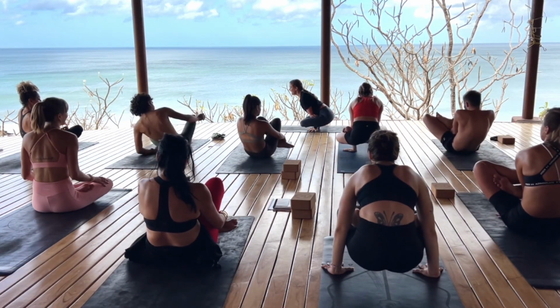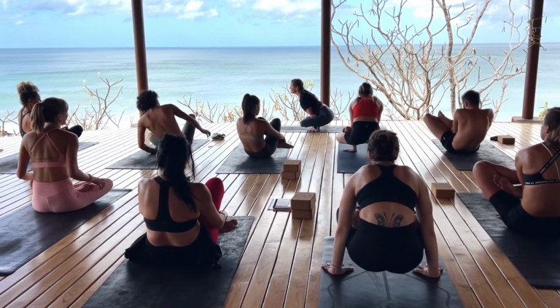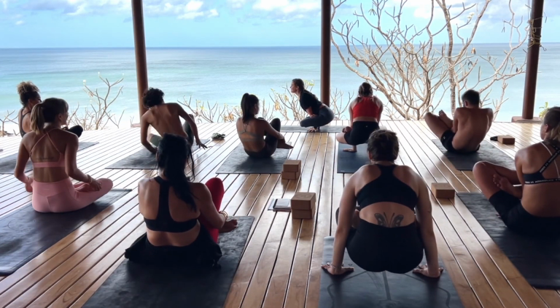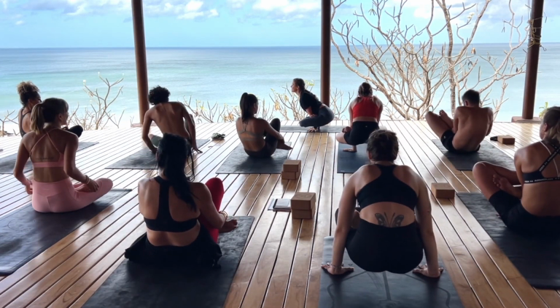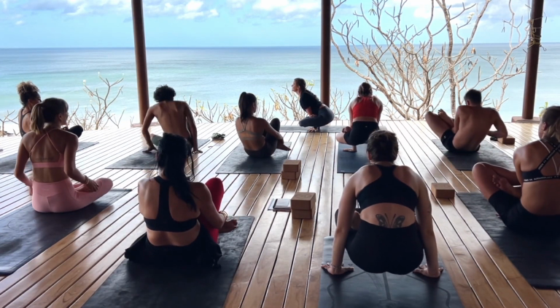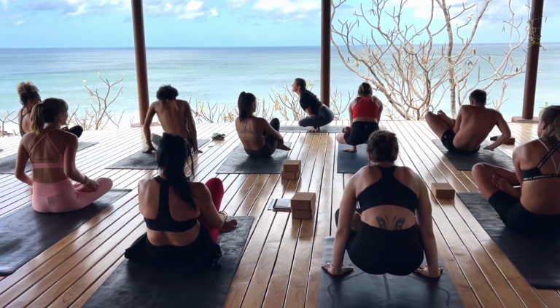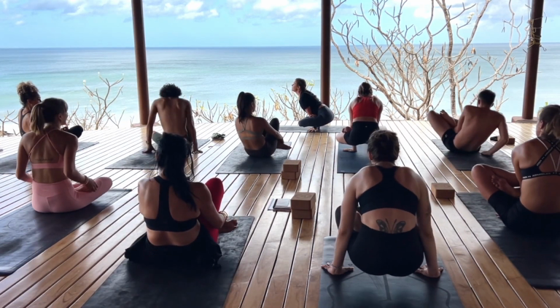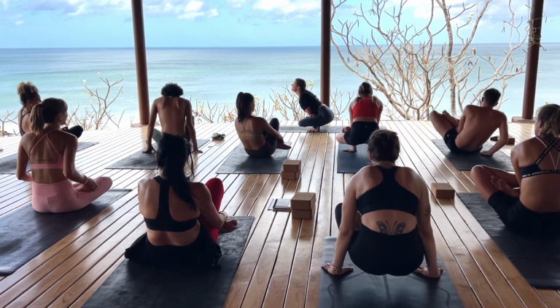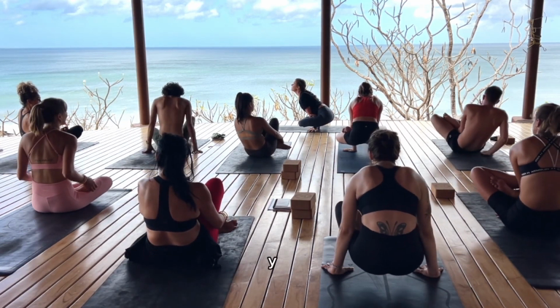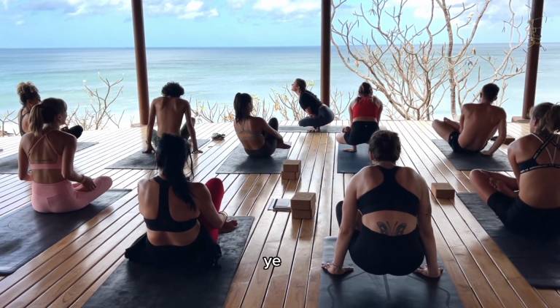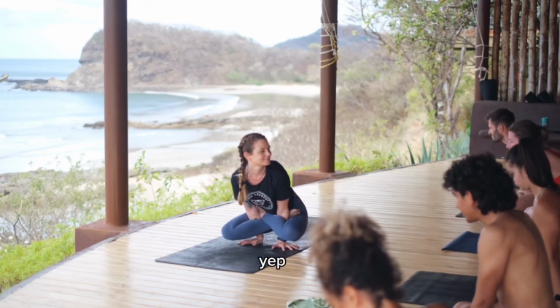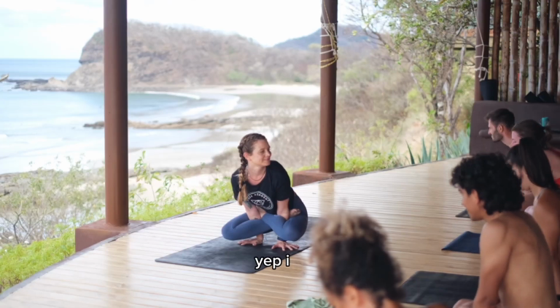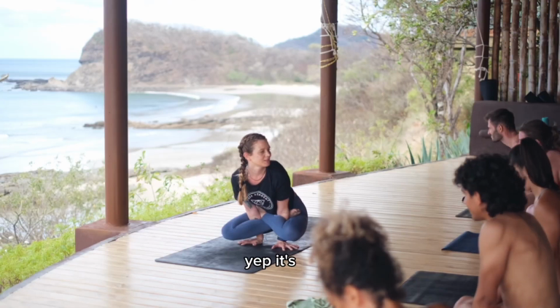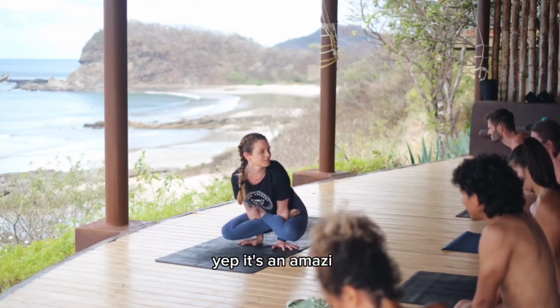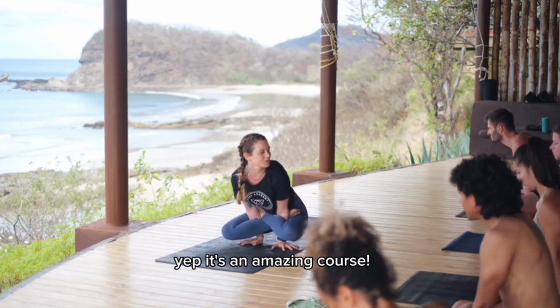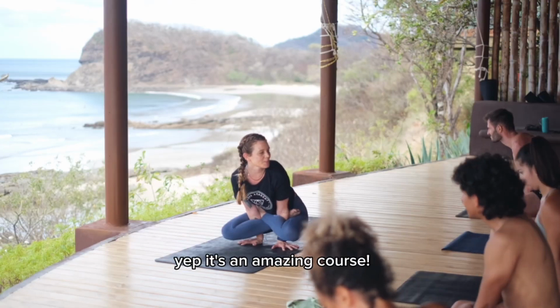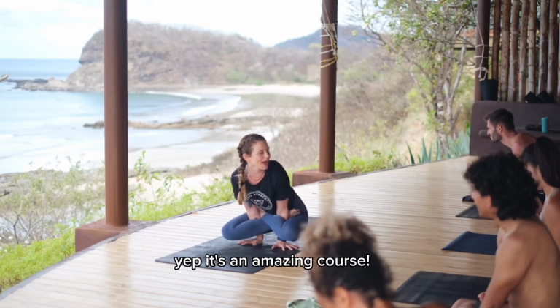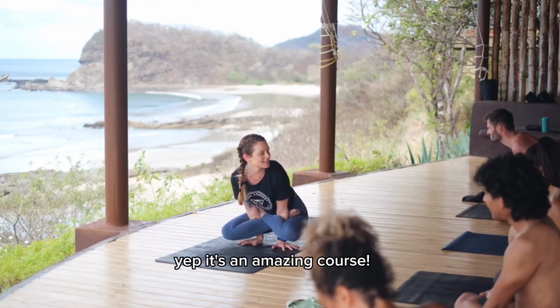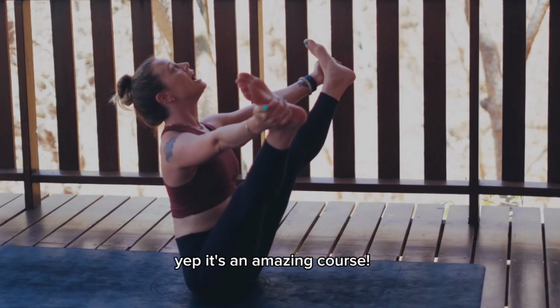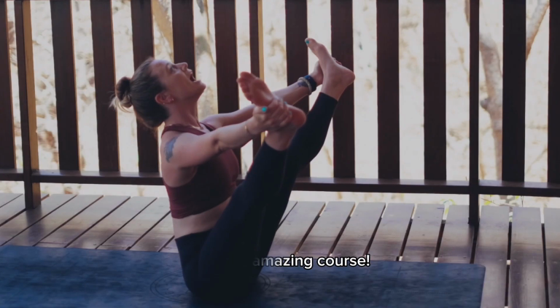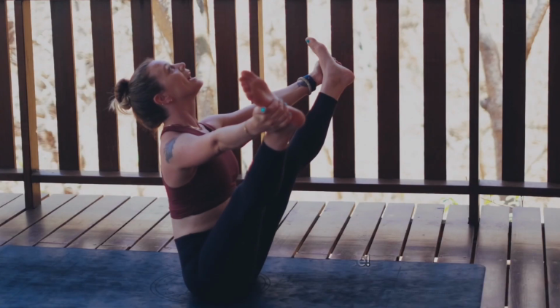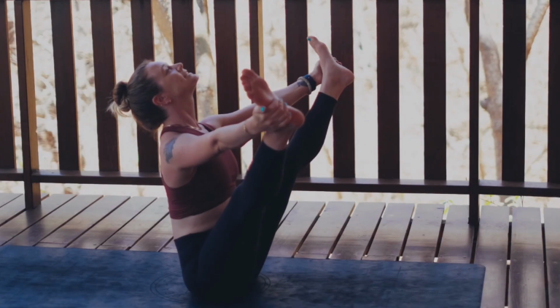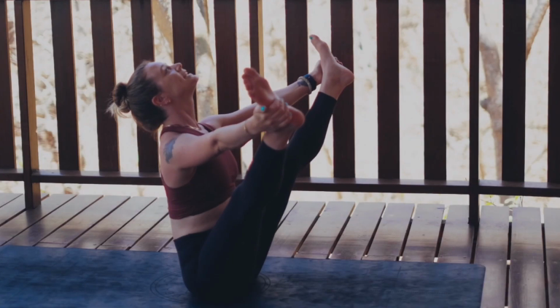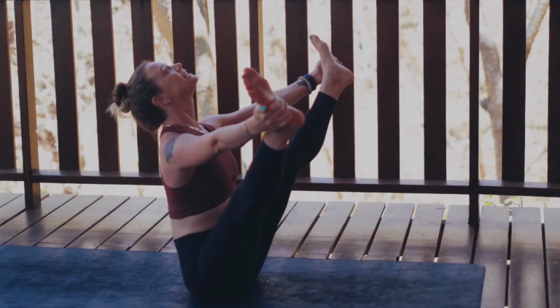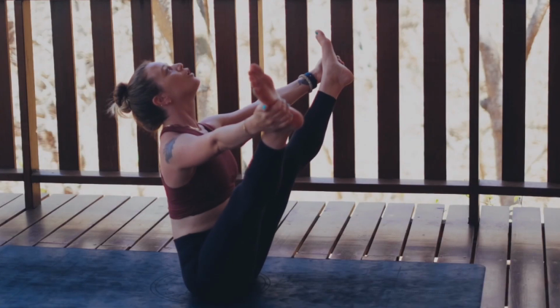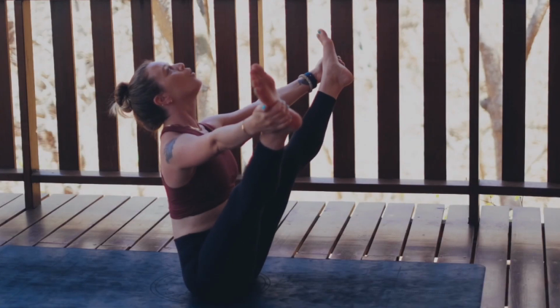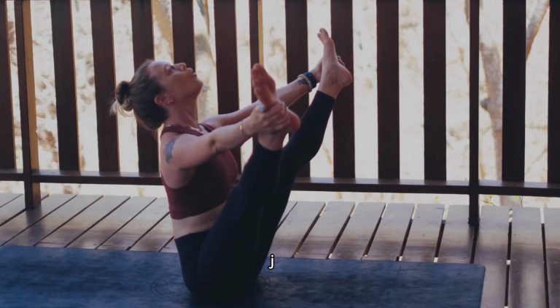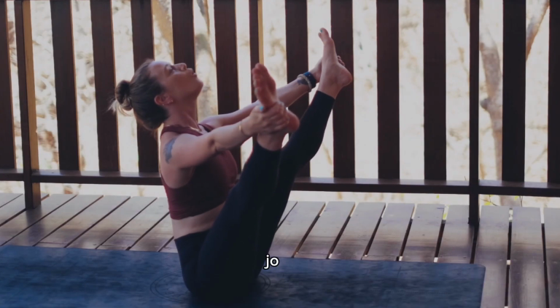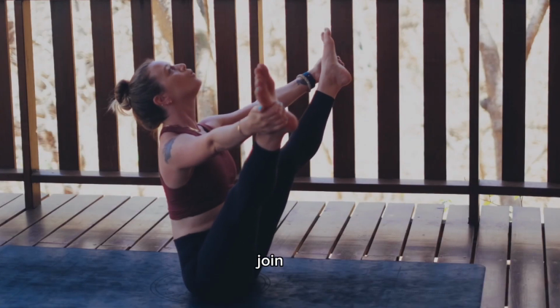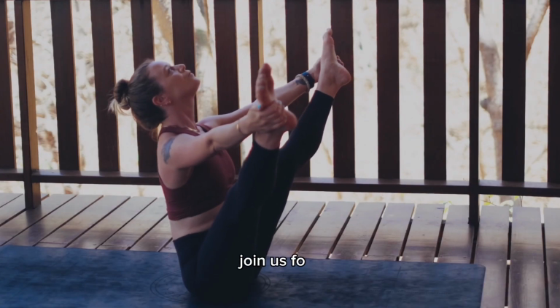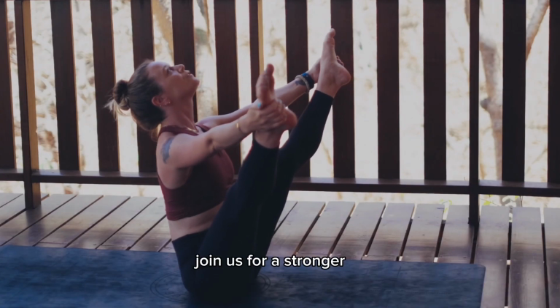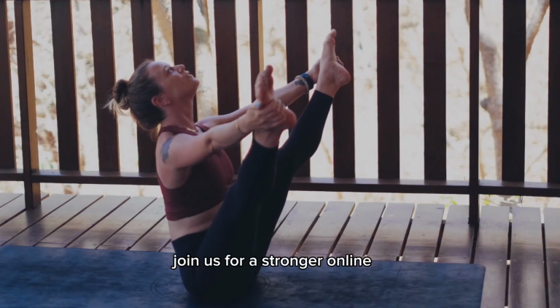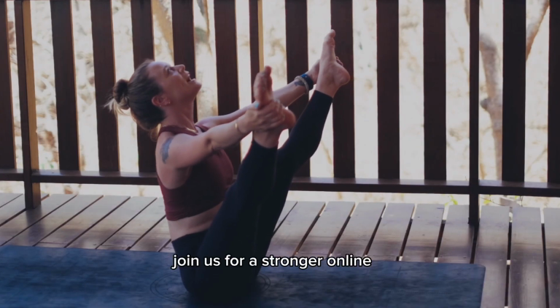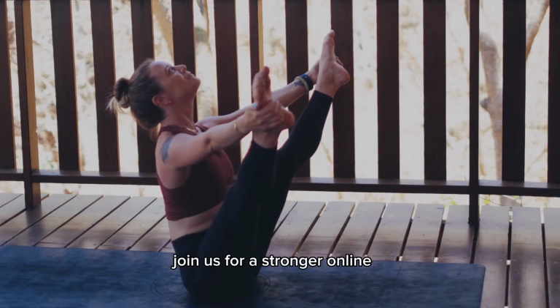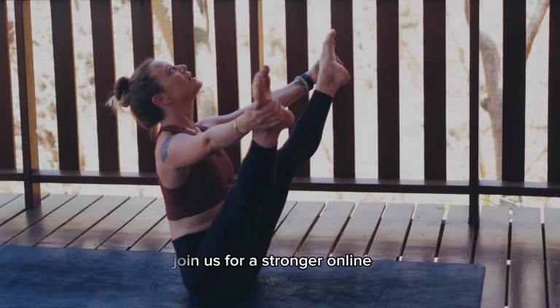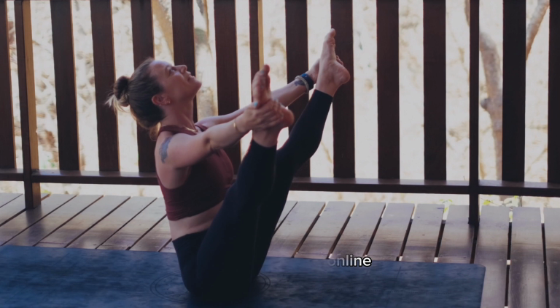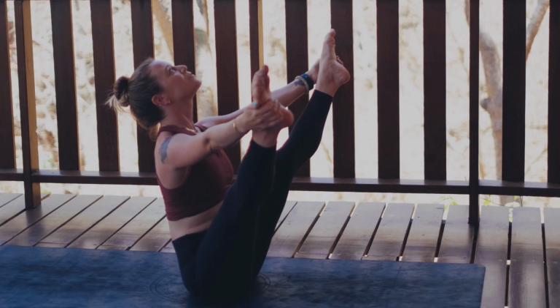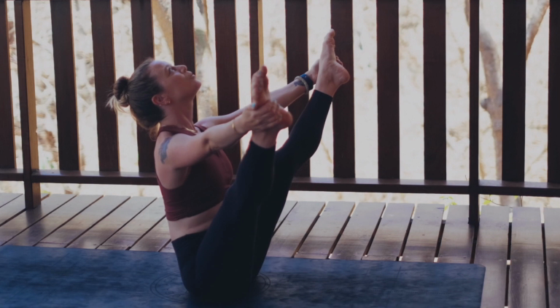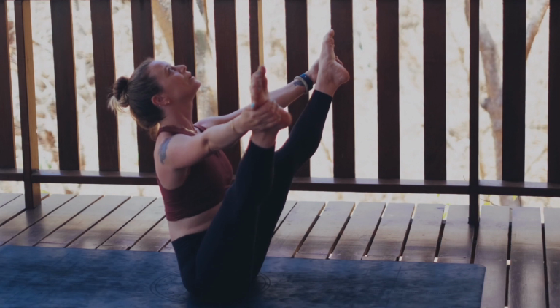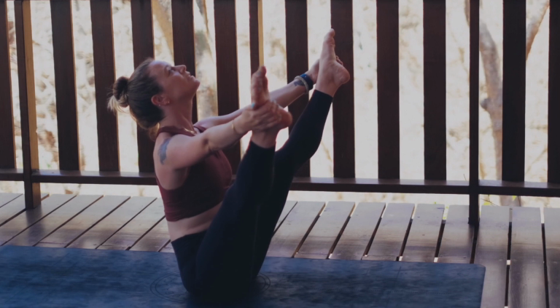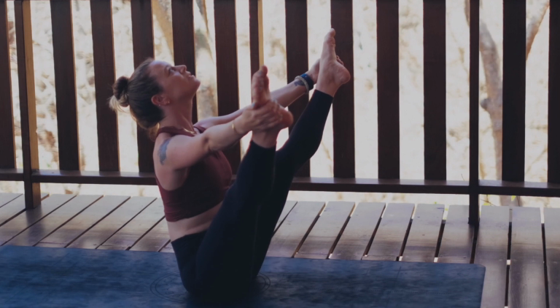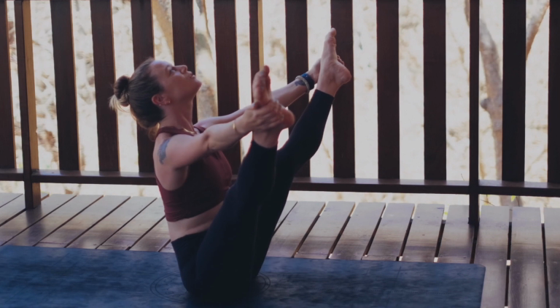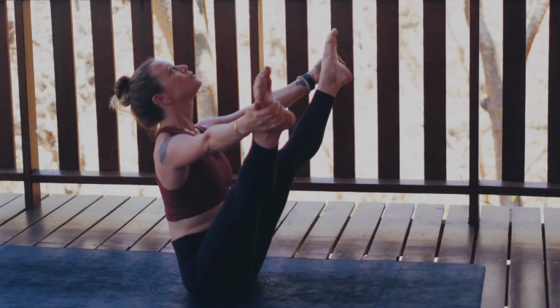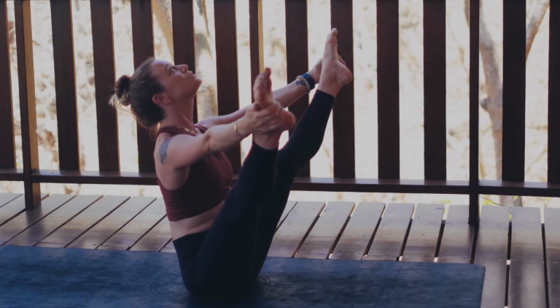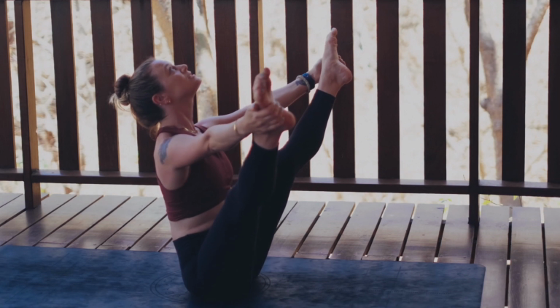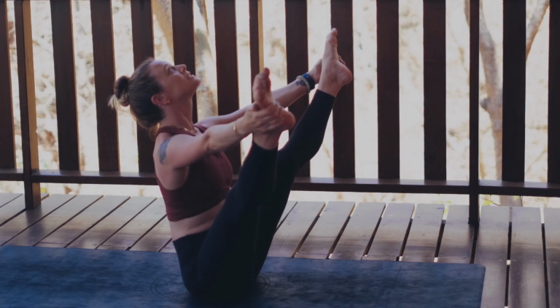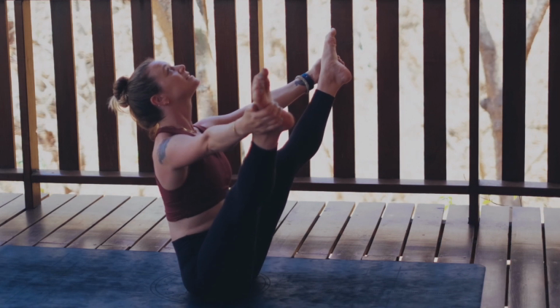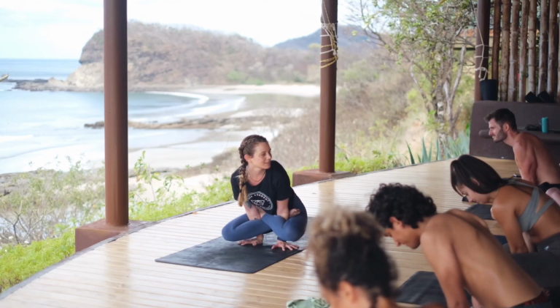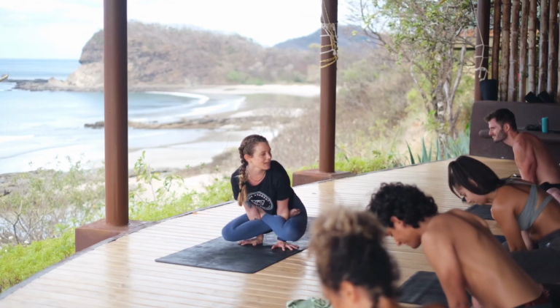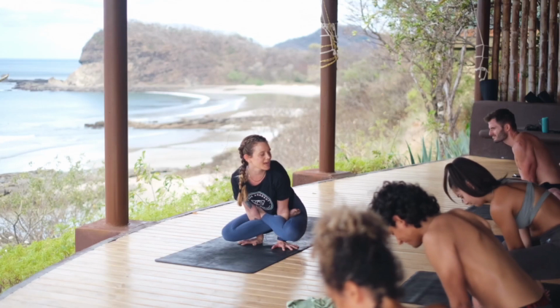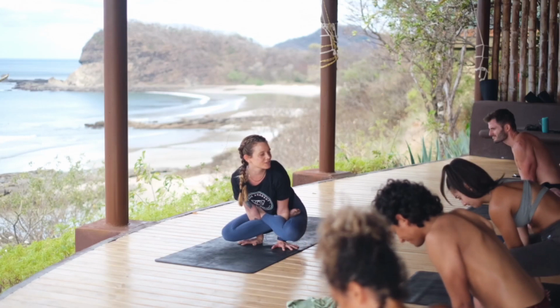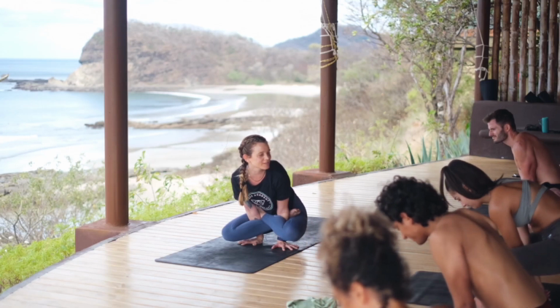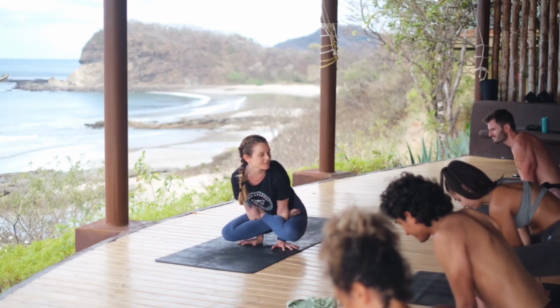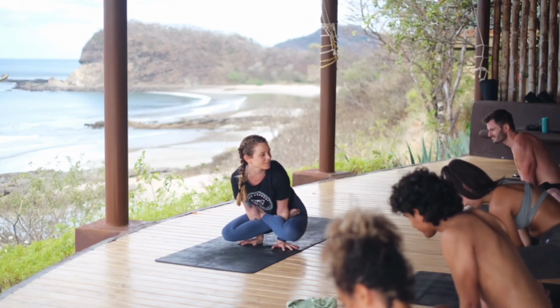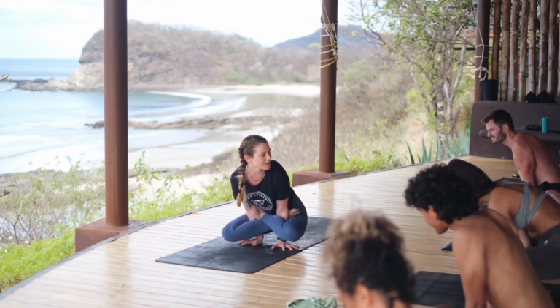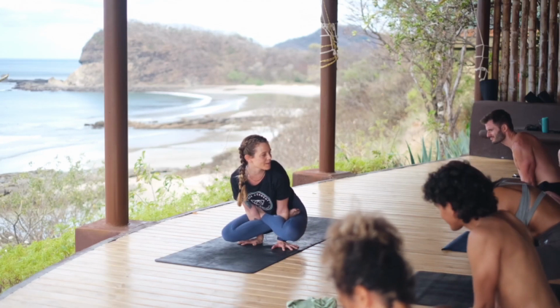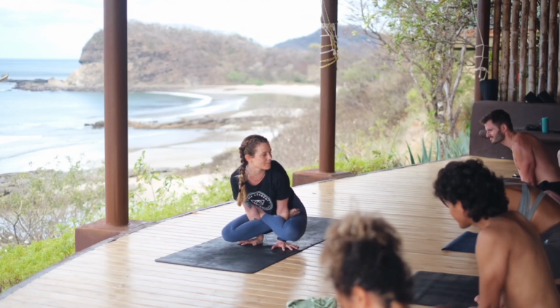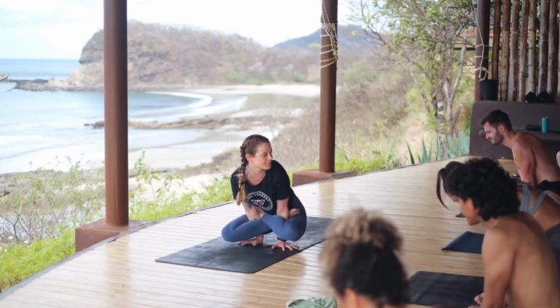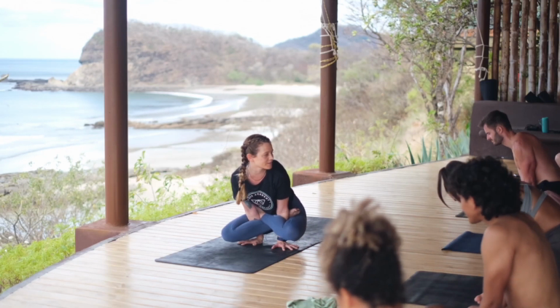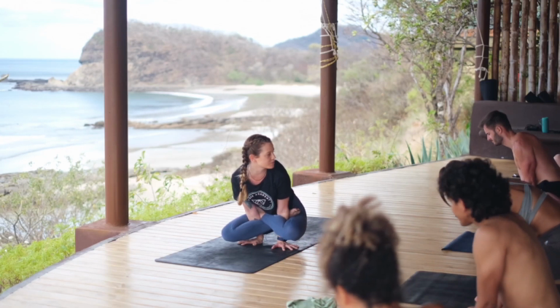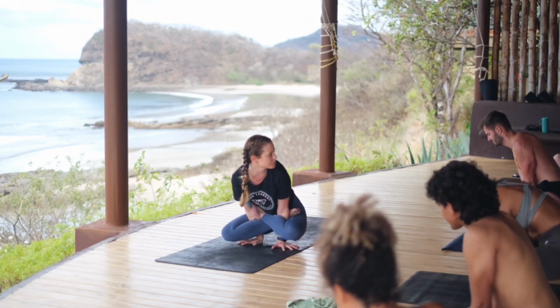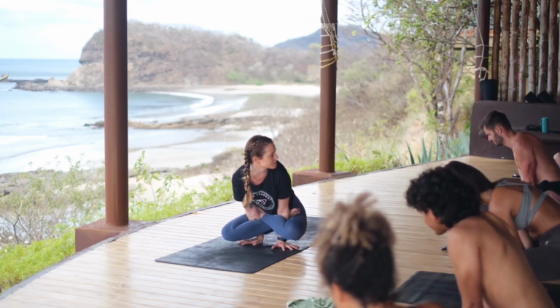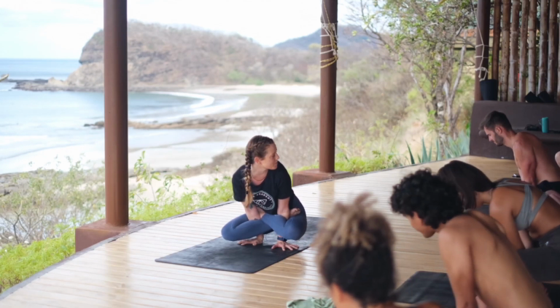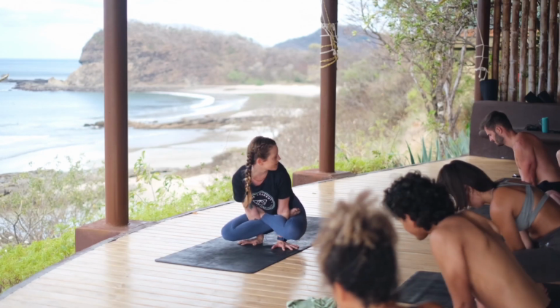Hips lift up. Lift your butt. Exhale, hold for five breaths. Pointe de toes. Yeah, just lift up. Just do something.